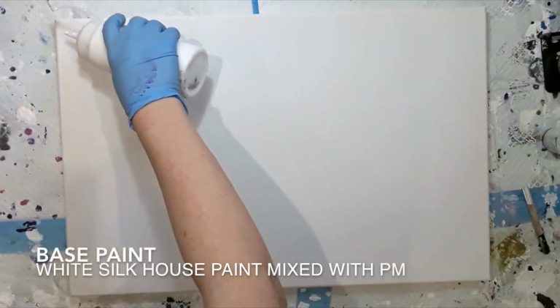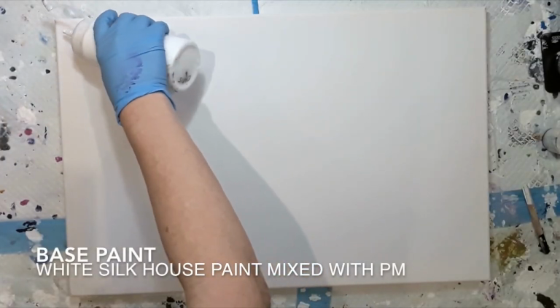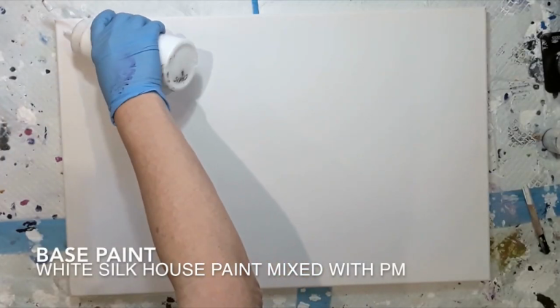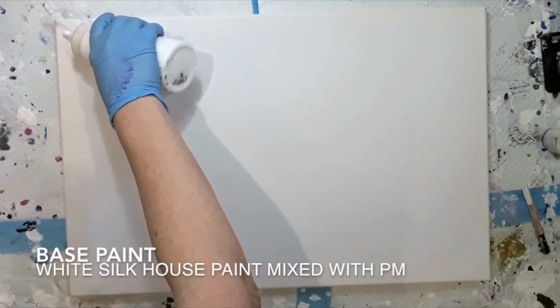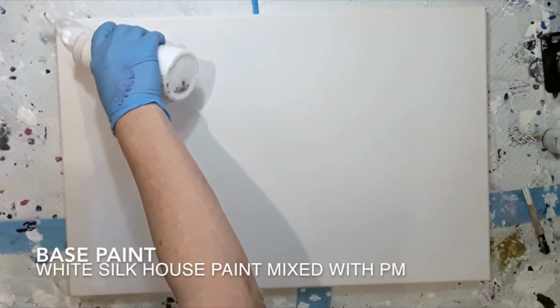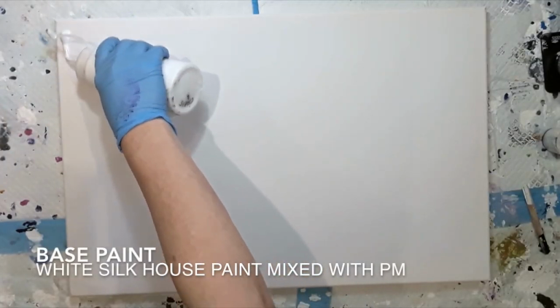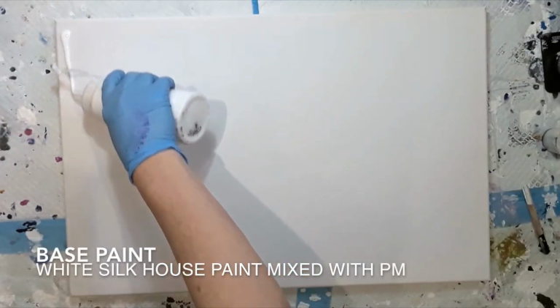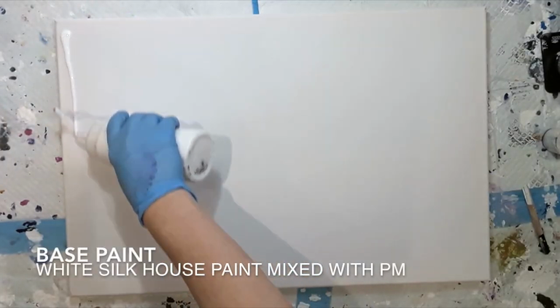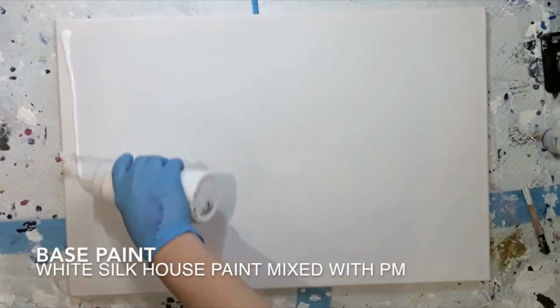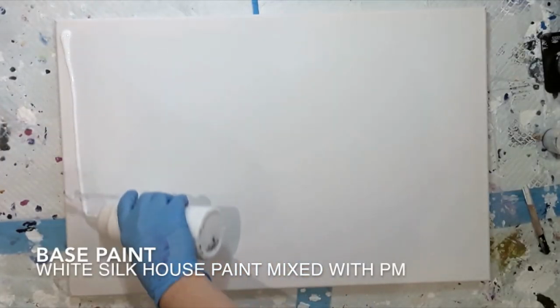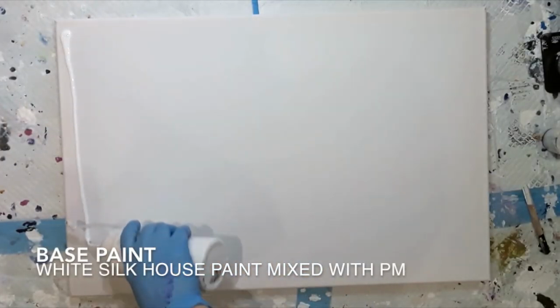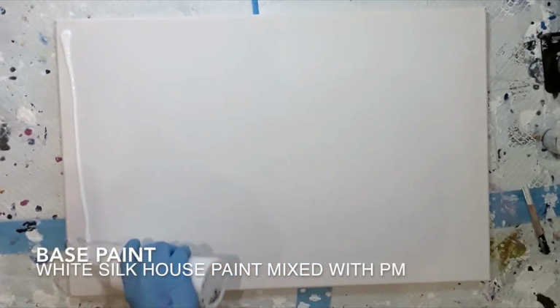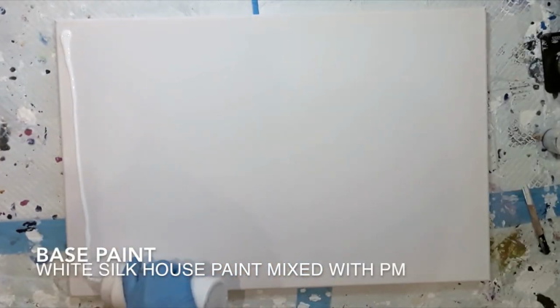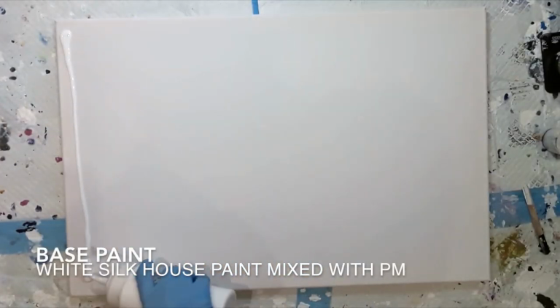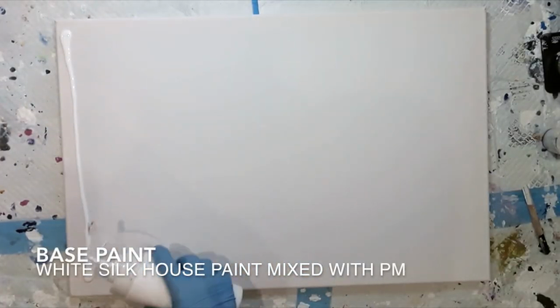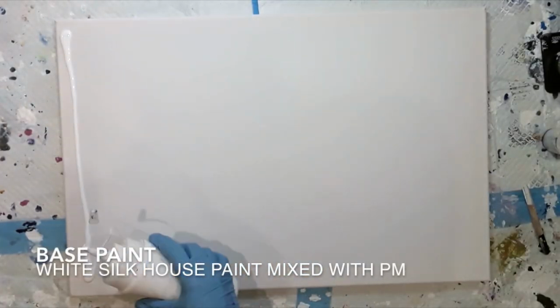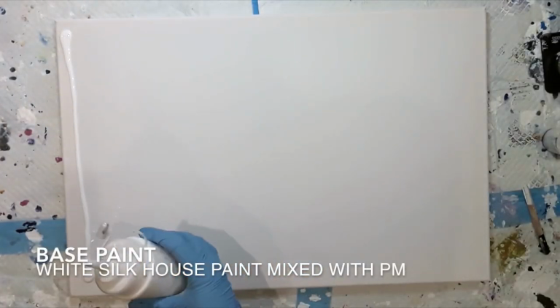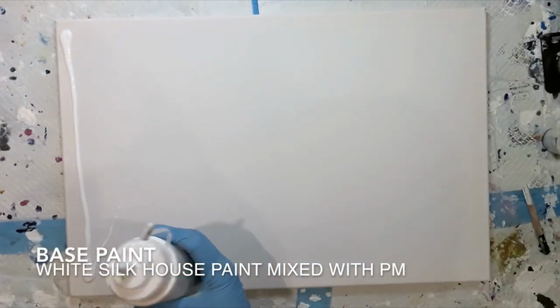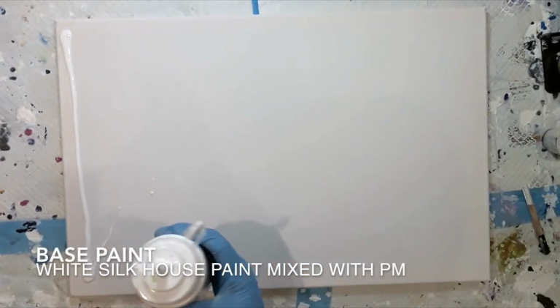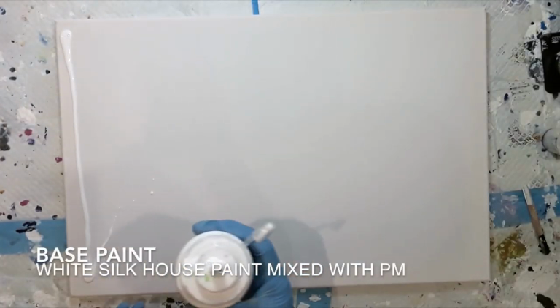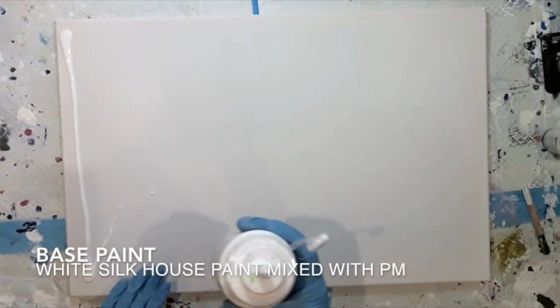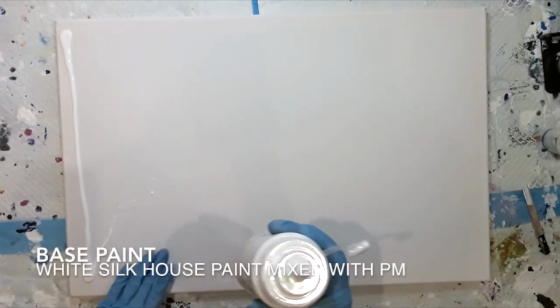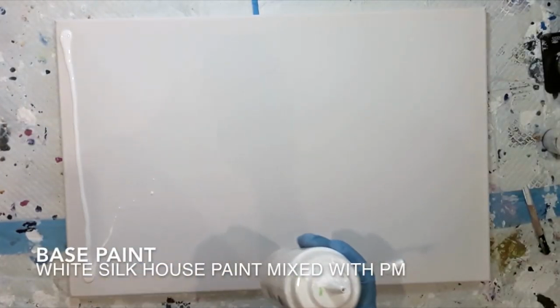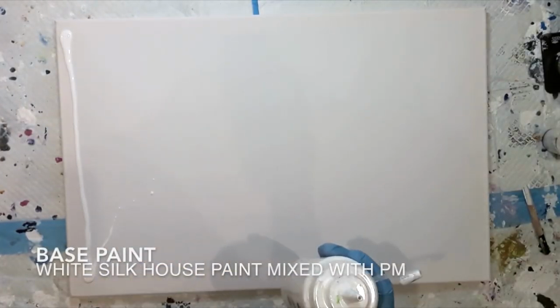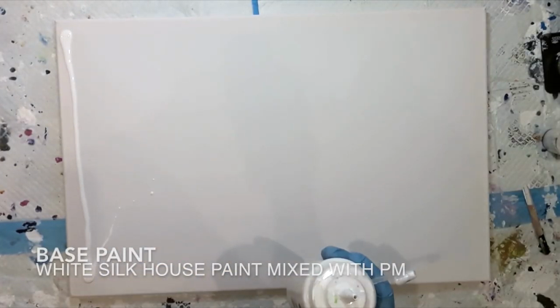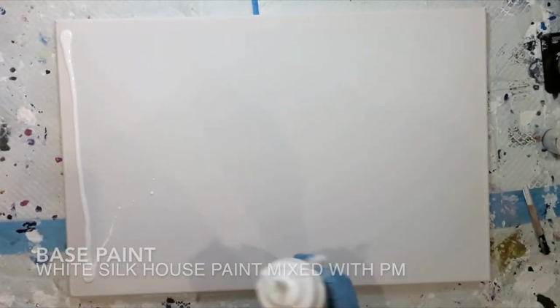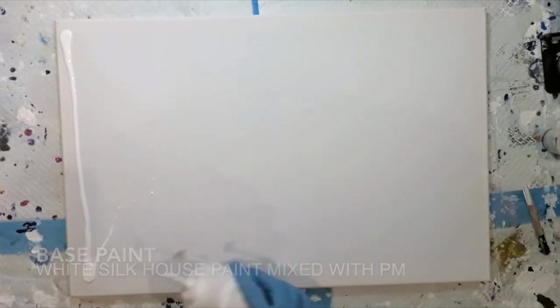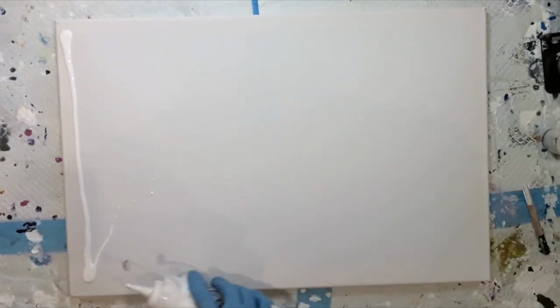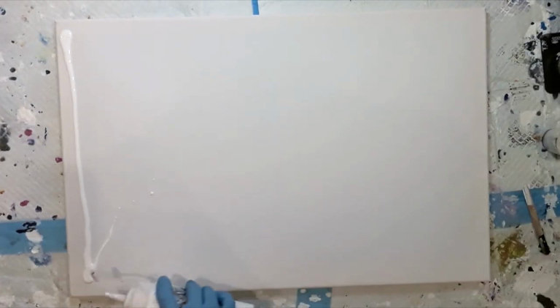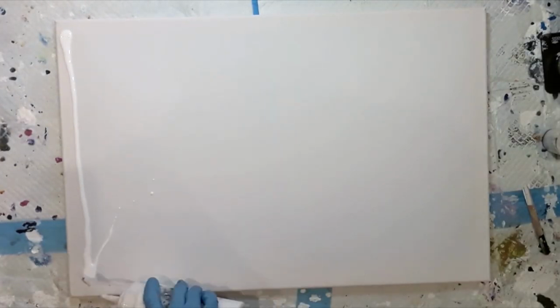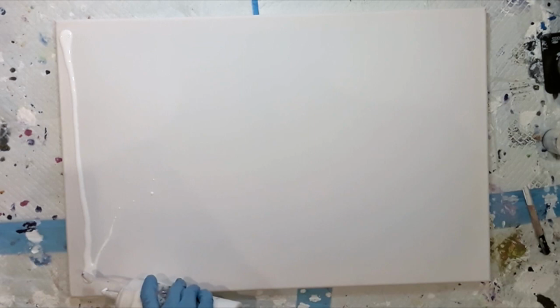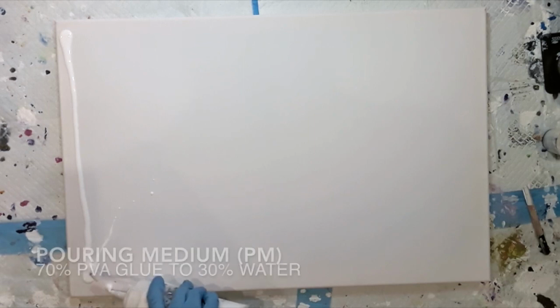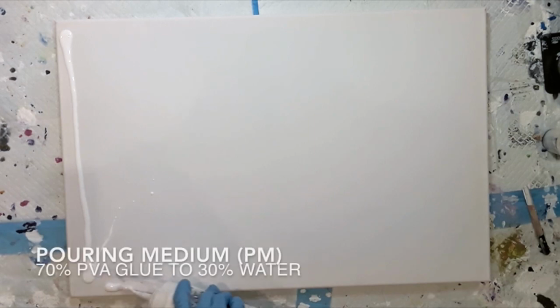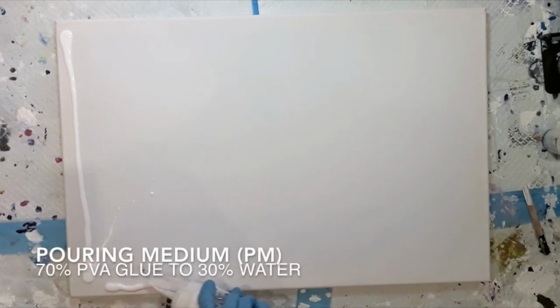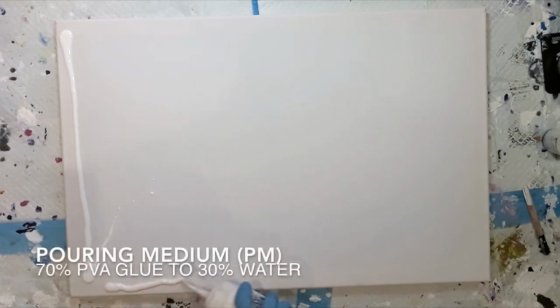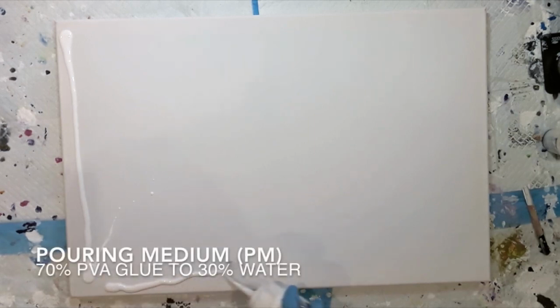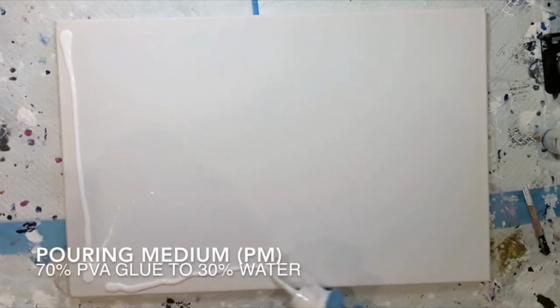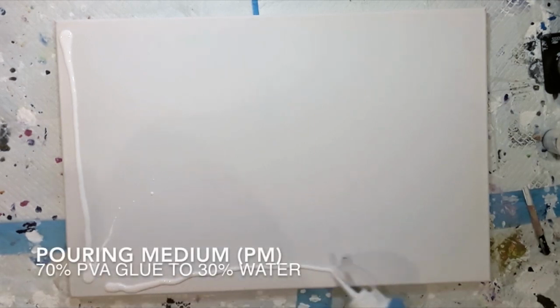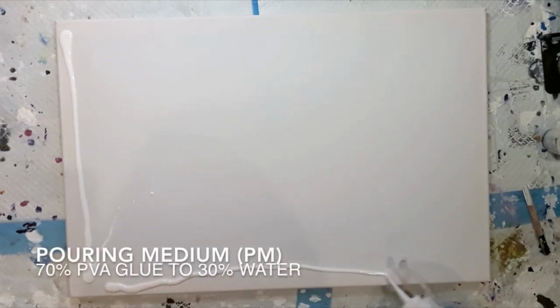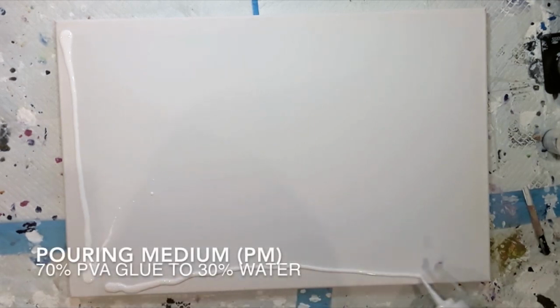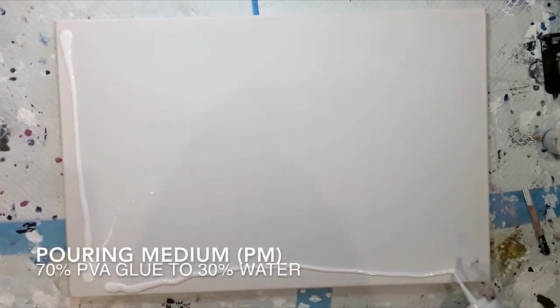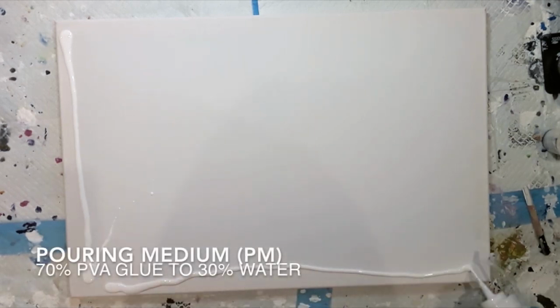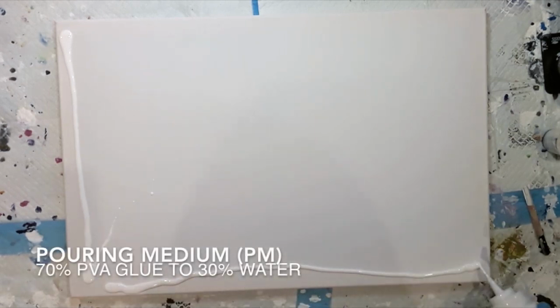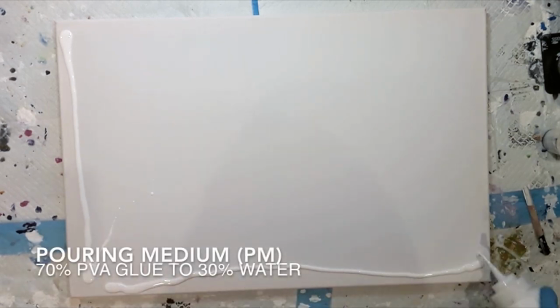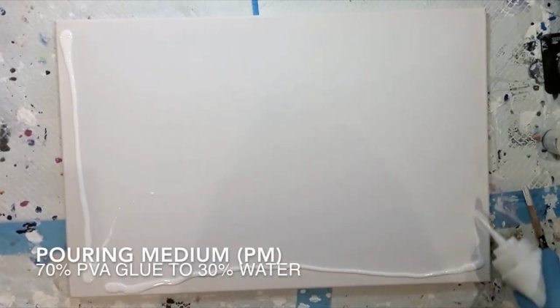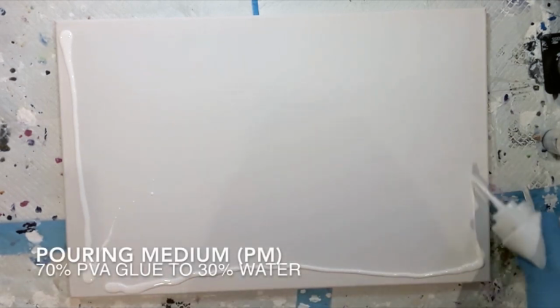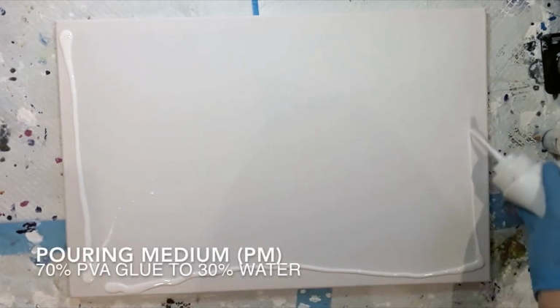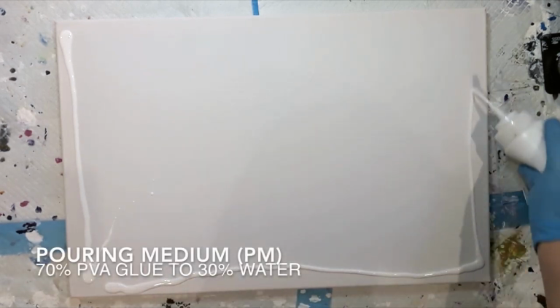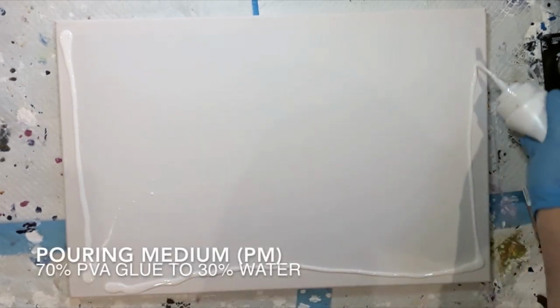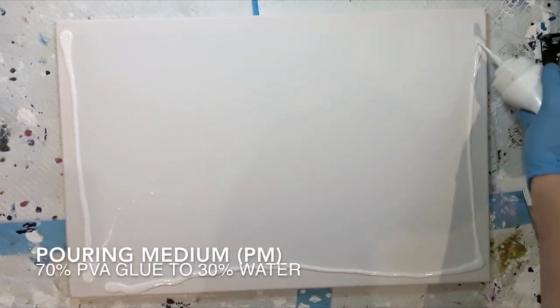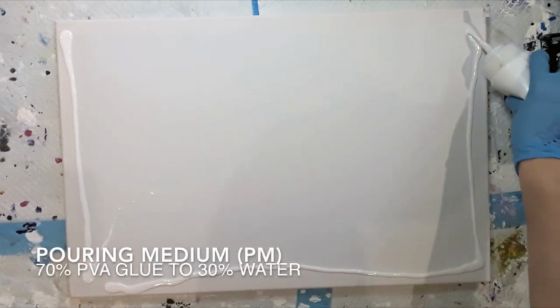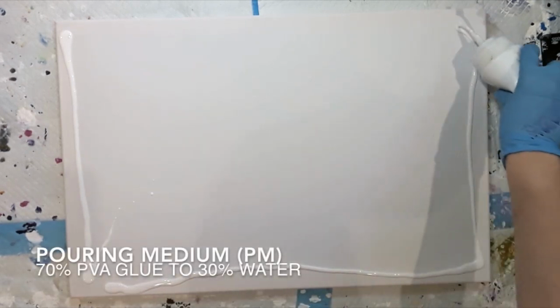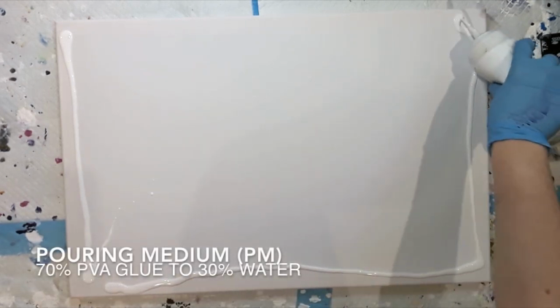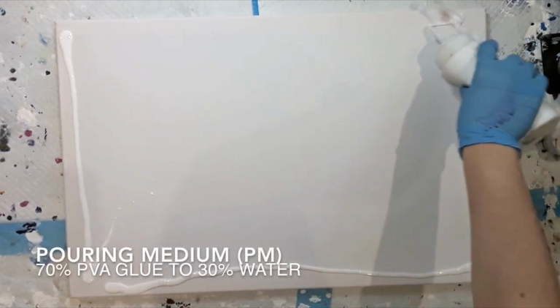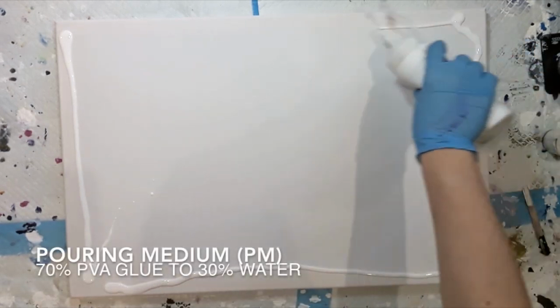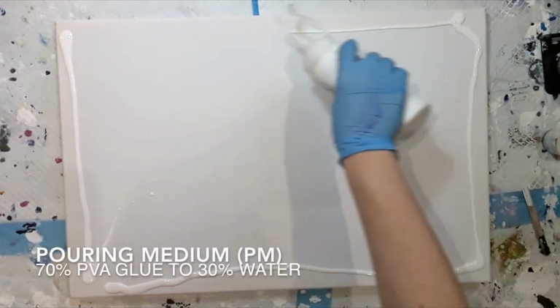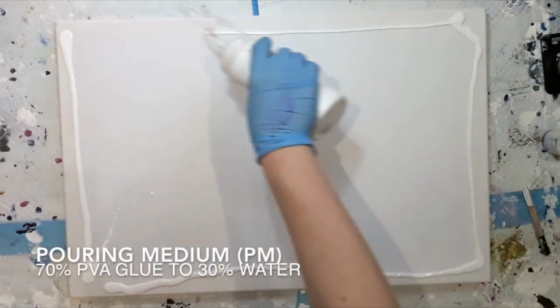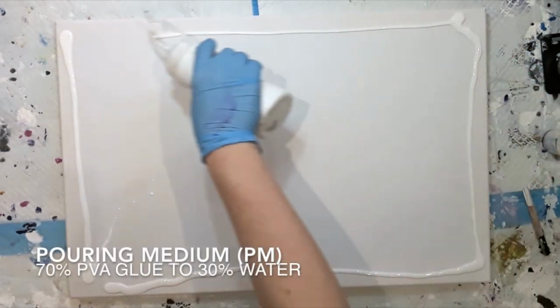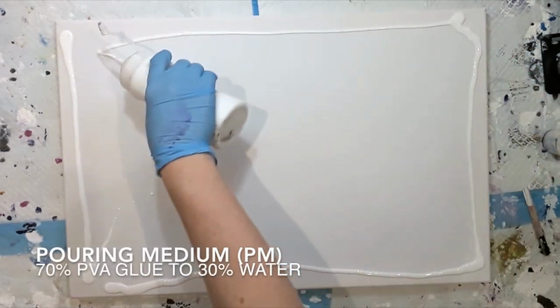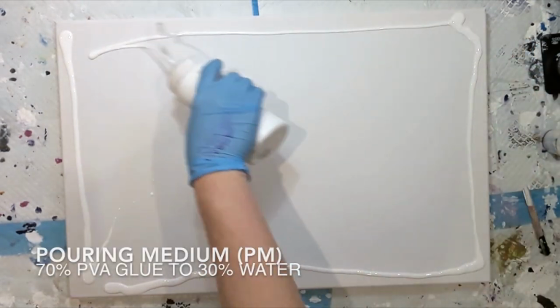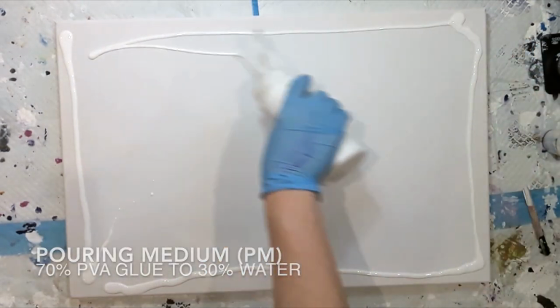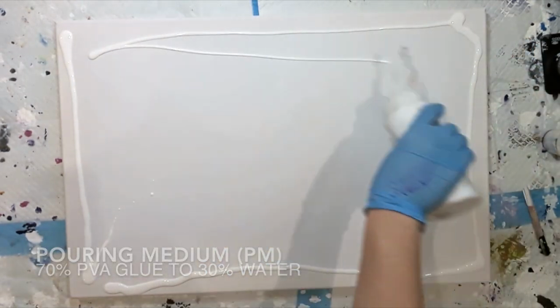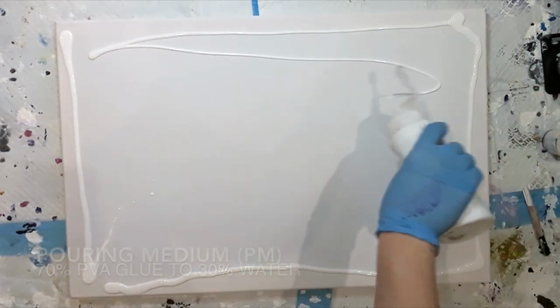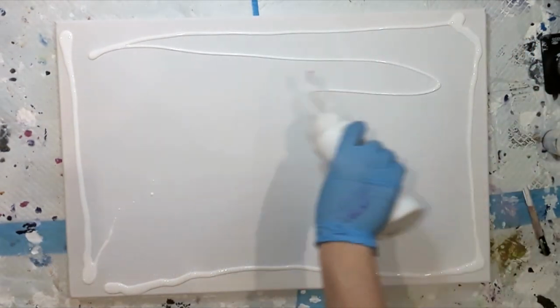The next stage is adding the base coat to the canvas. I just use white silk house paint mixed with pouring medium.